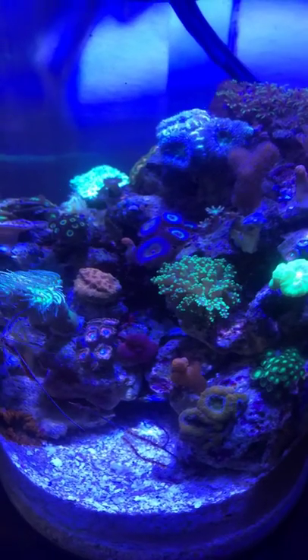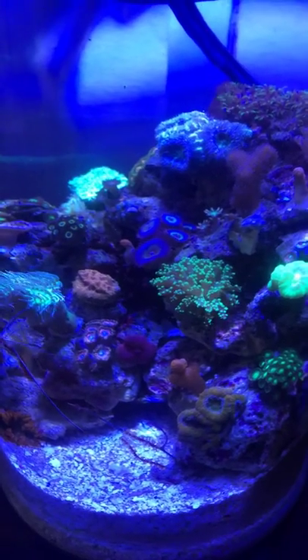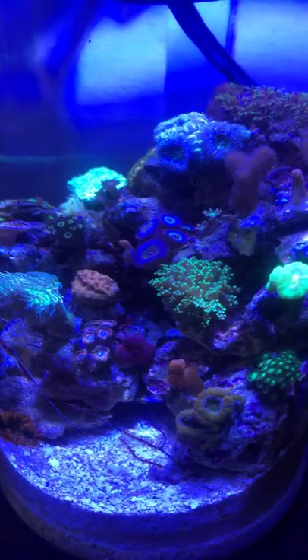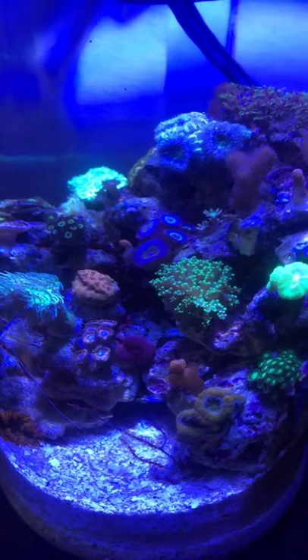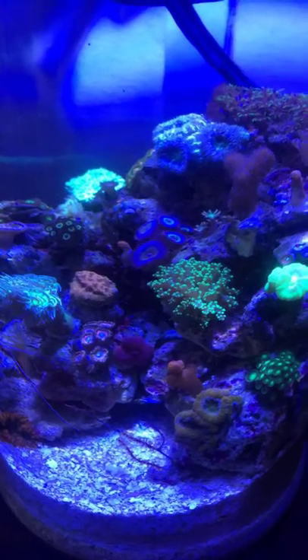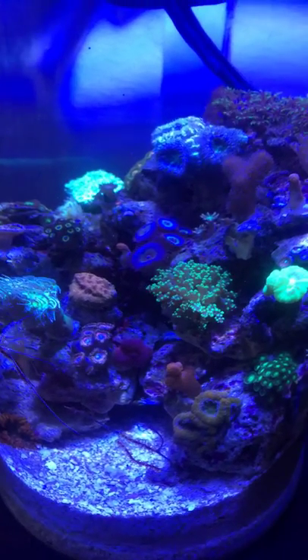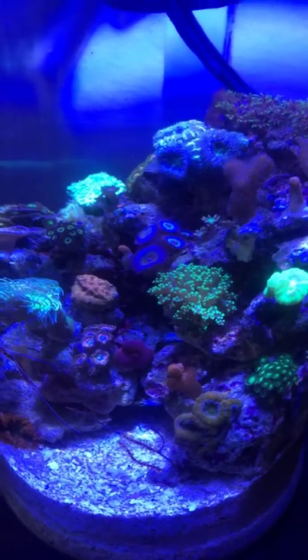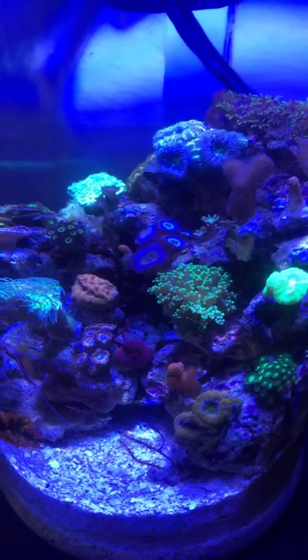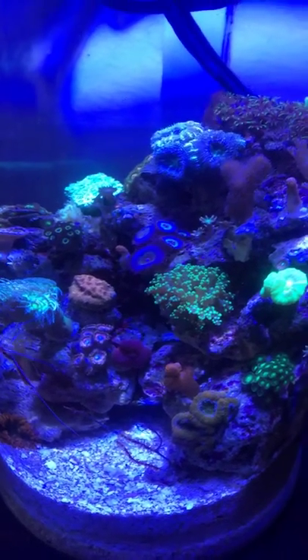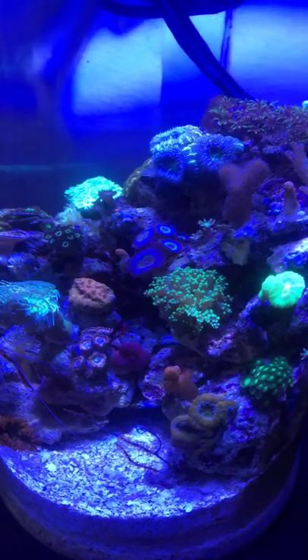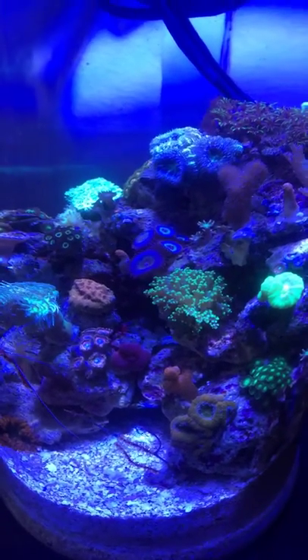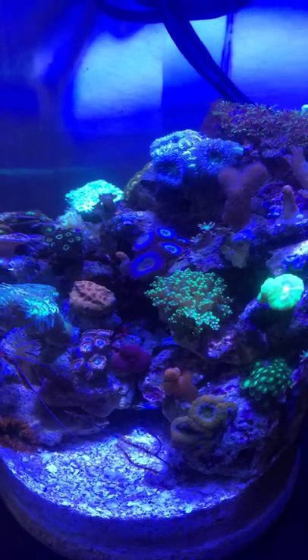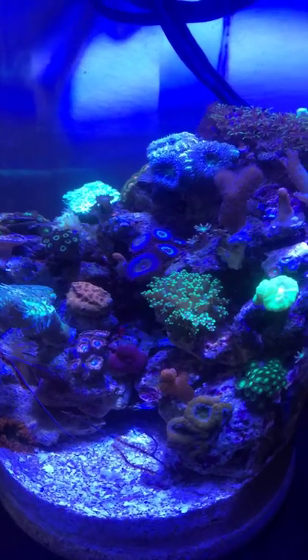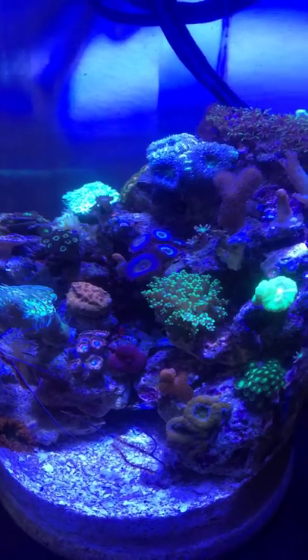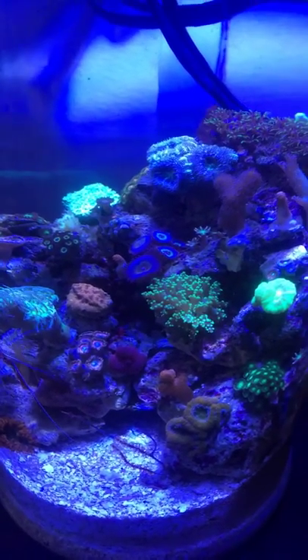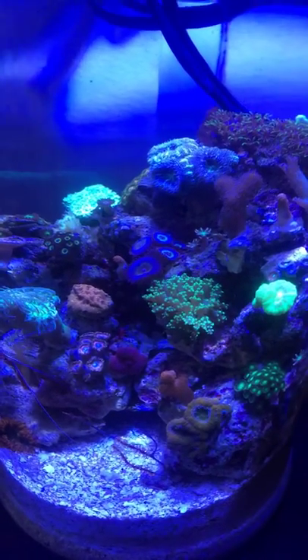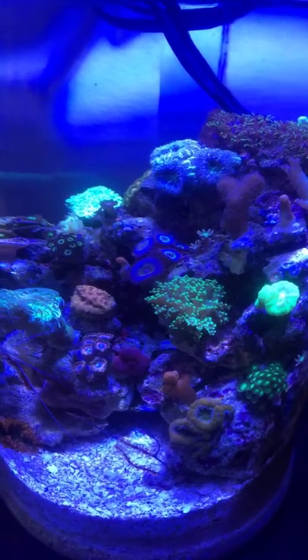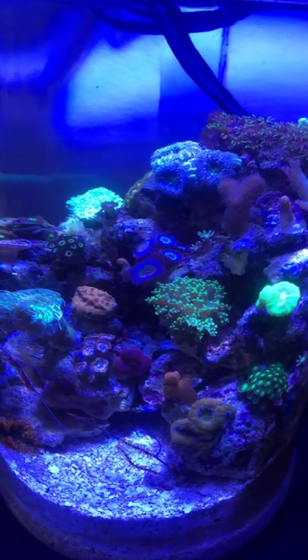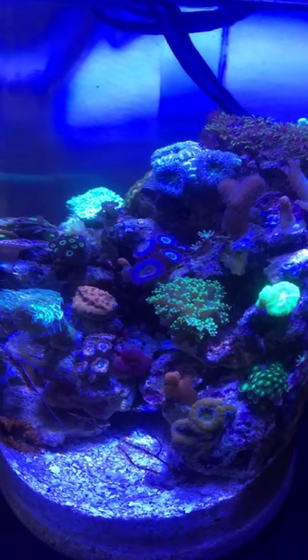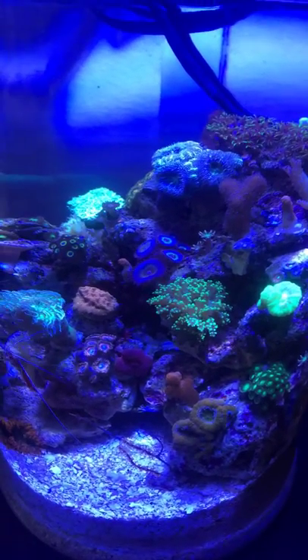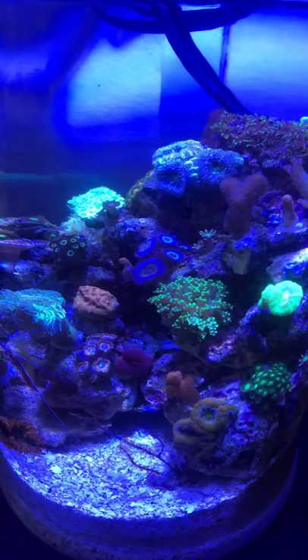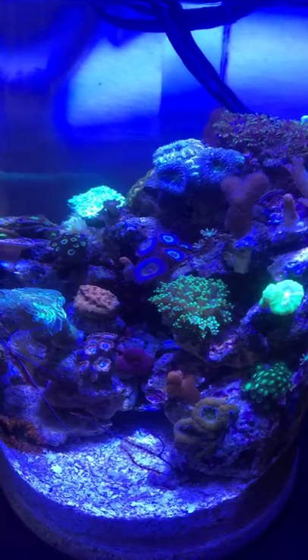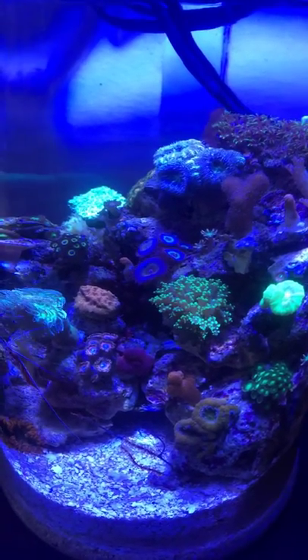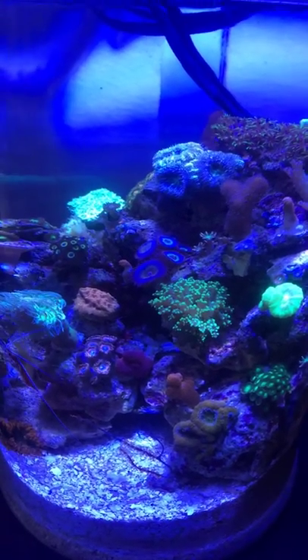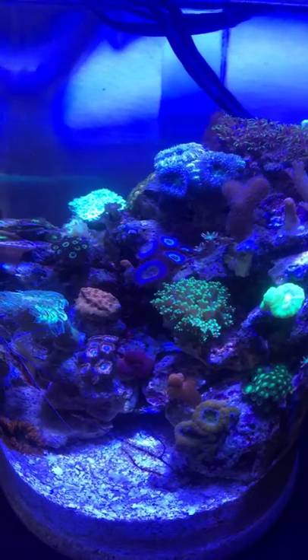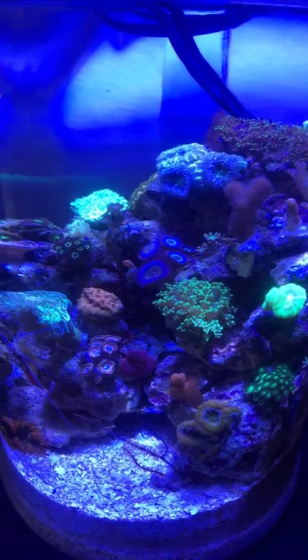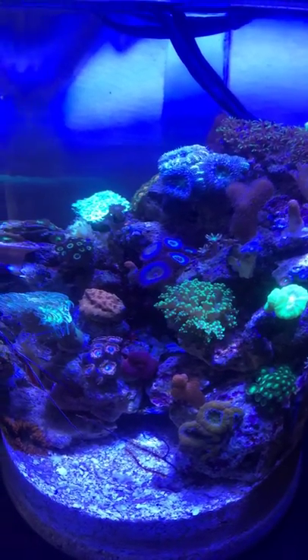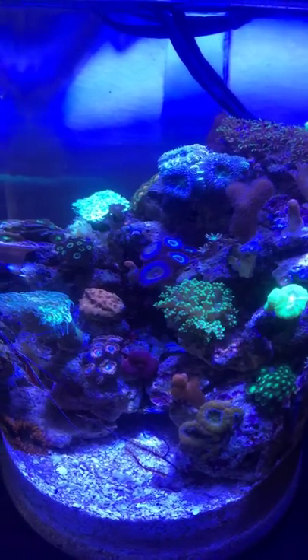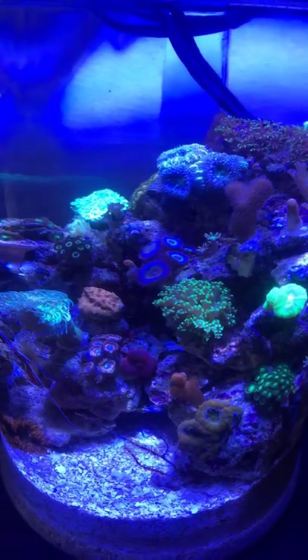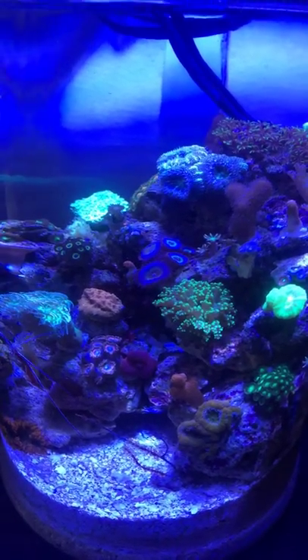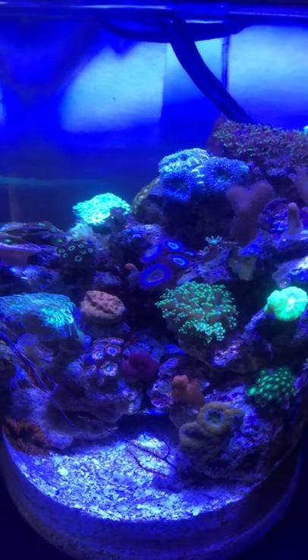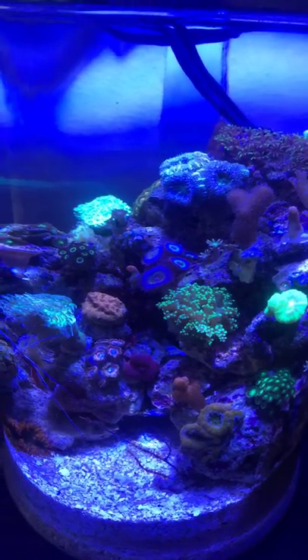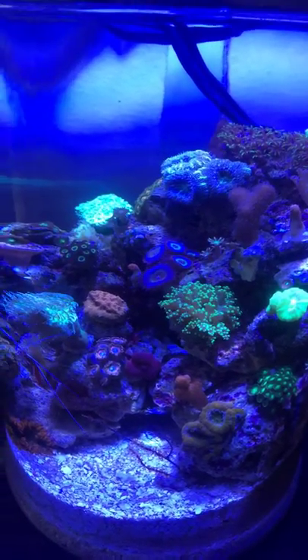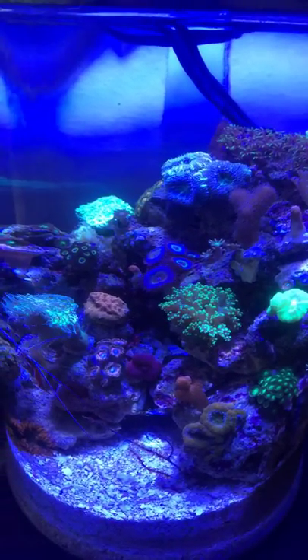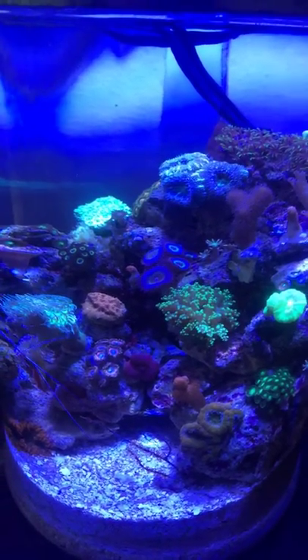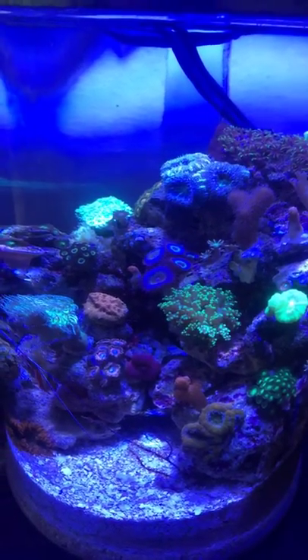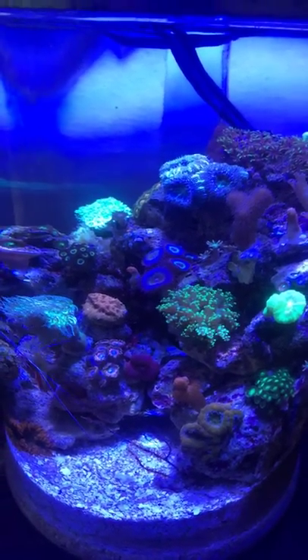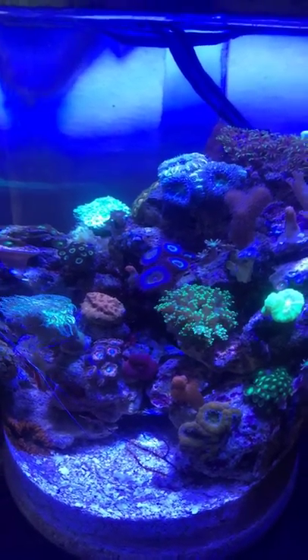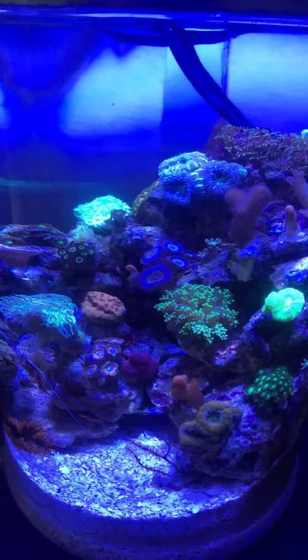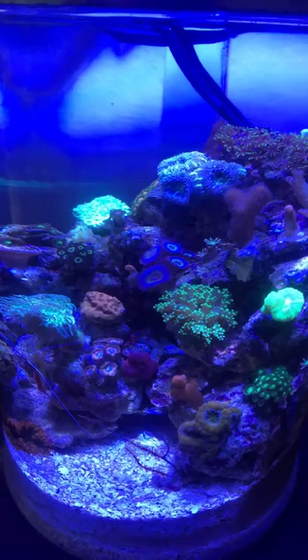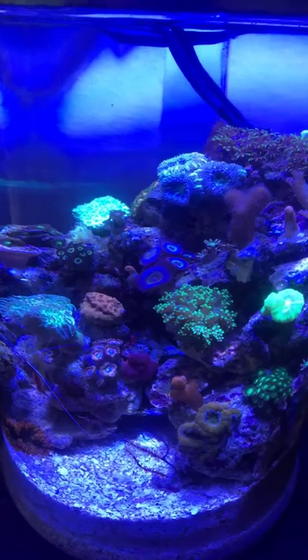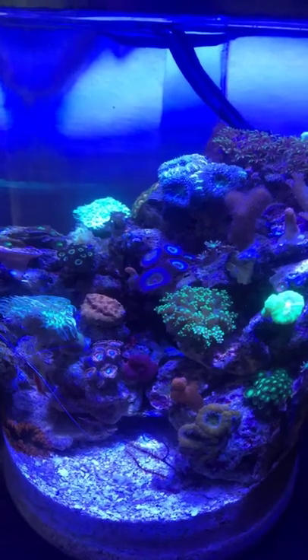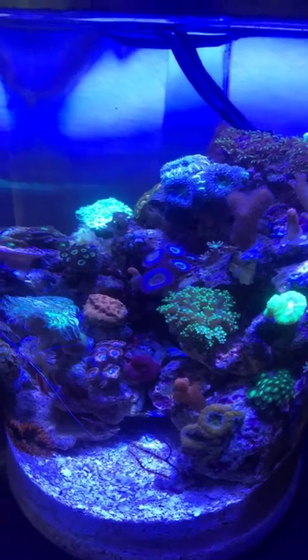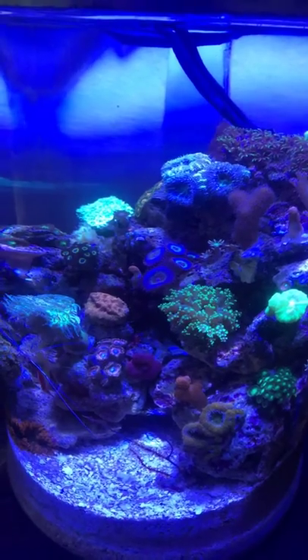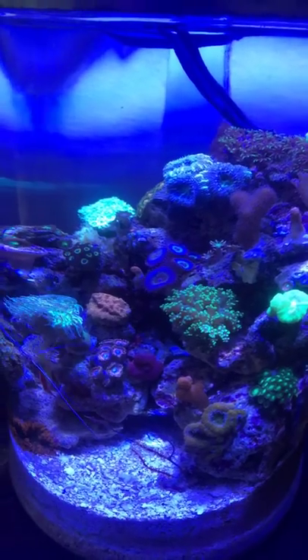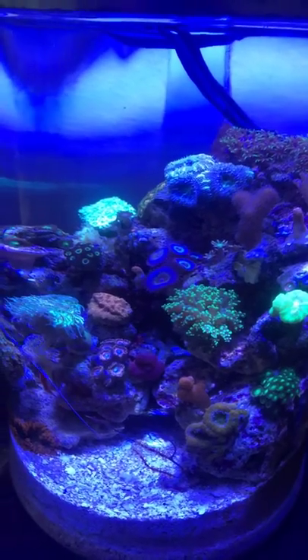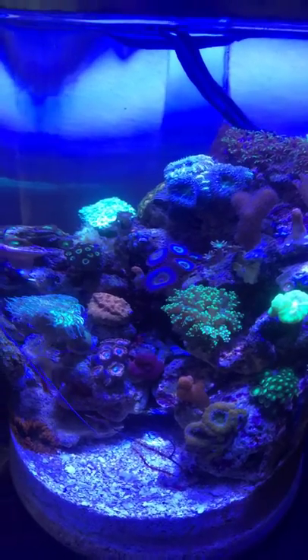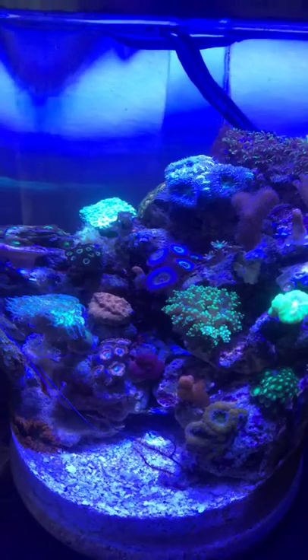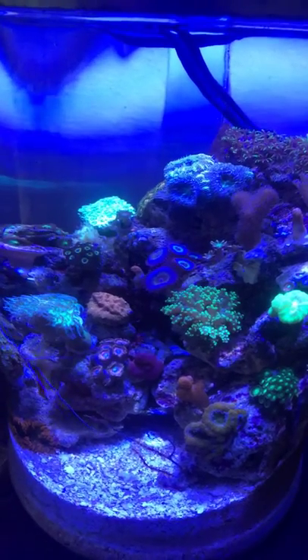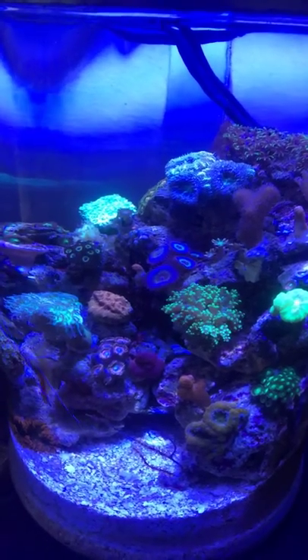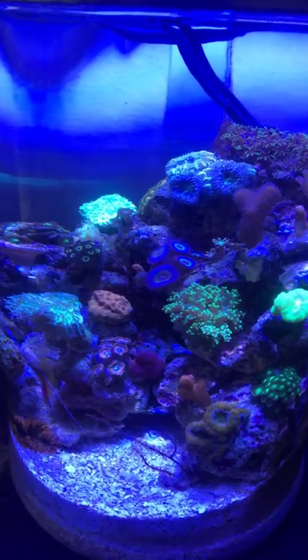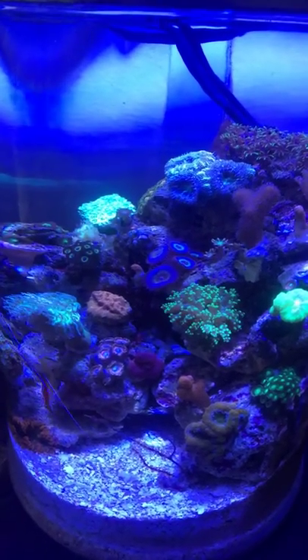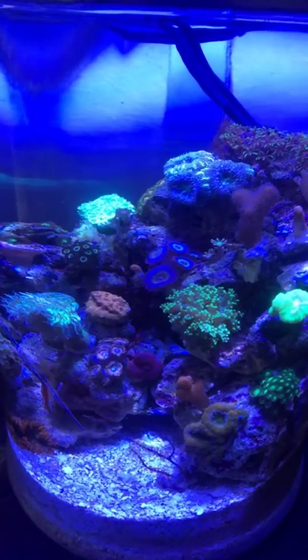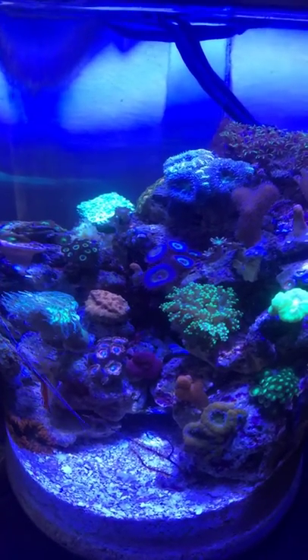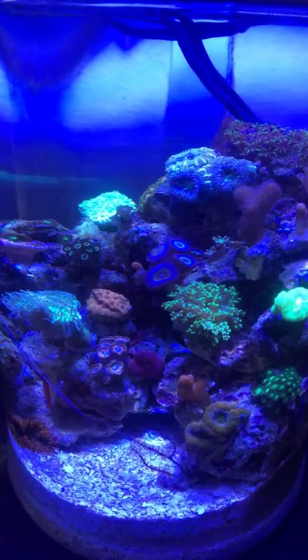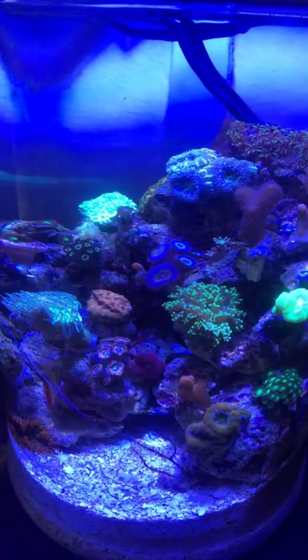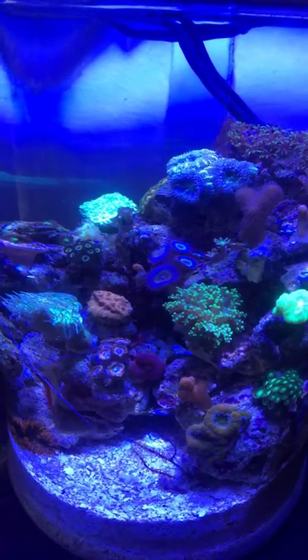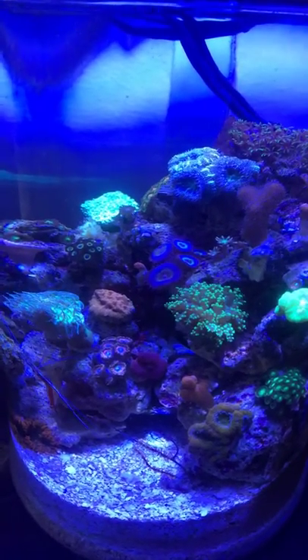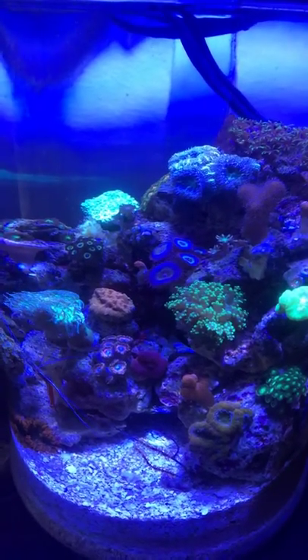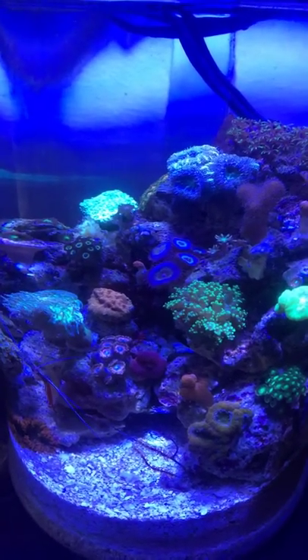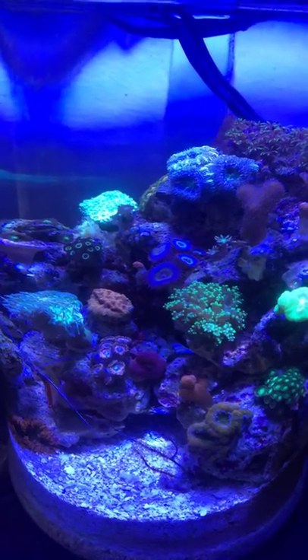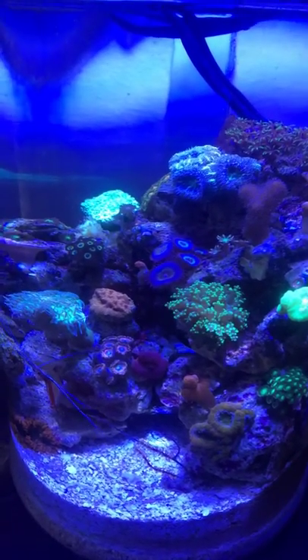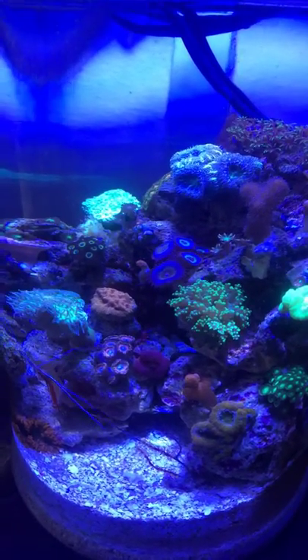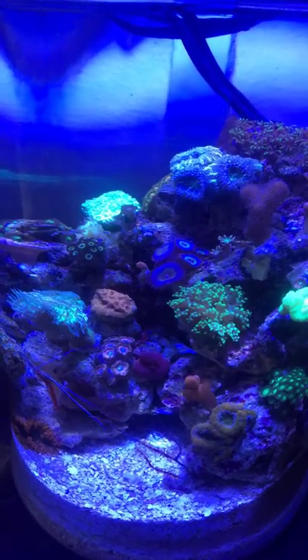Hey, what's up YouTube? This is an update of my two gallon jar reef tank.